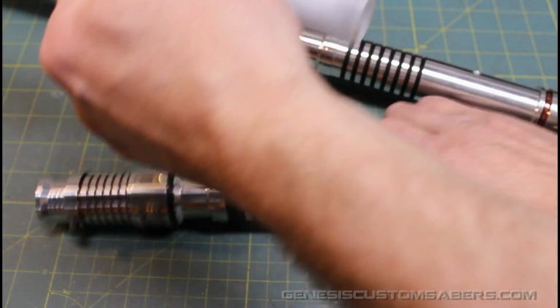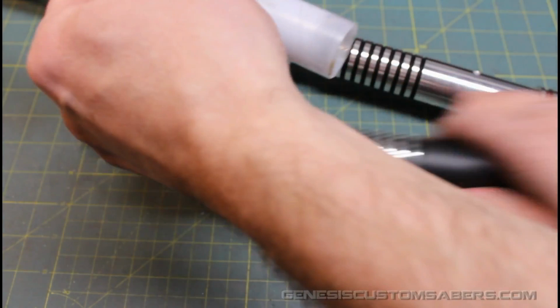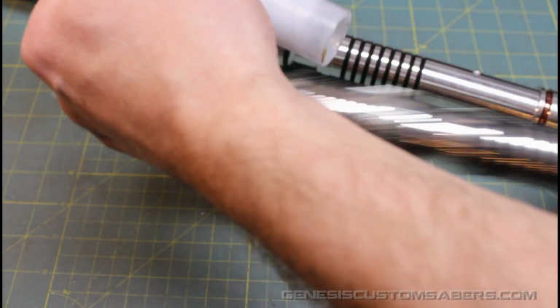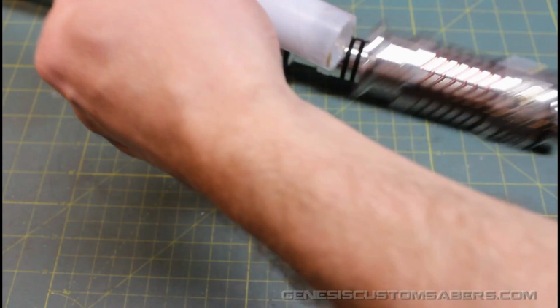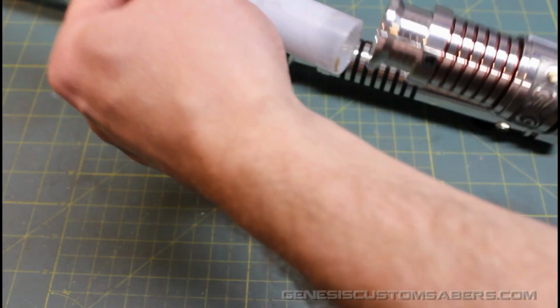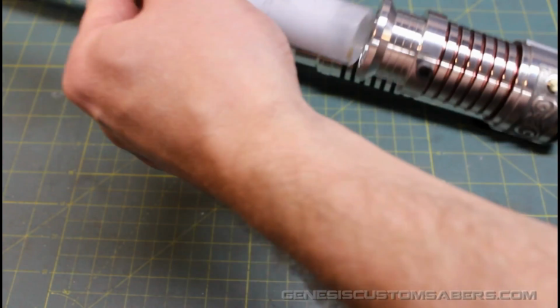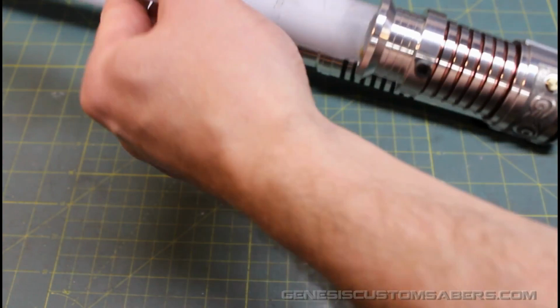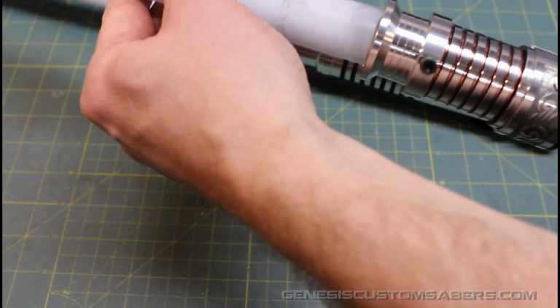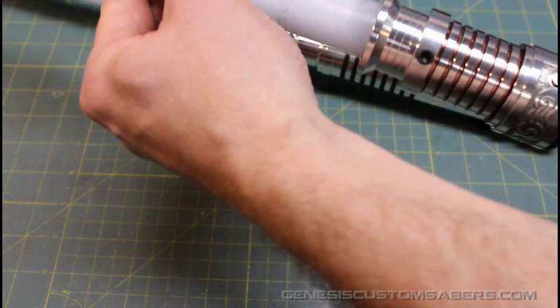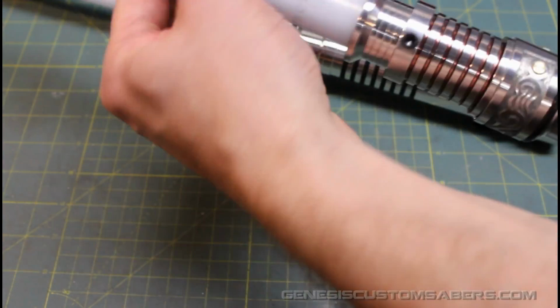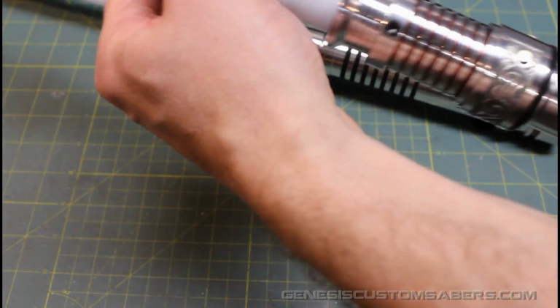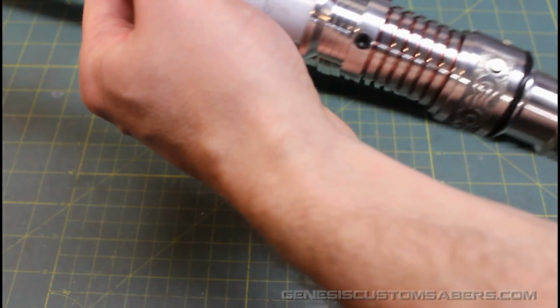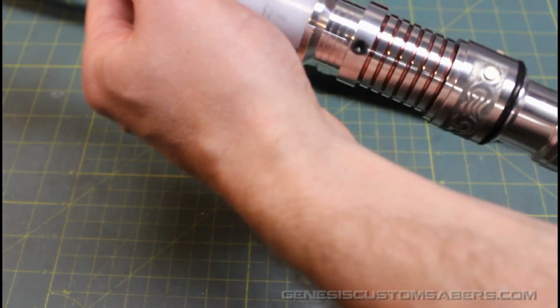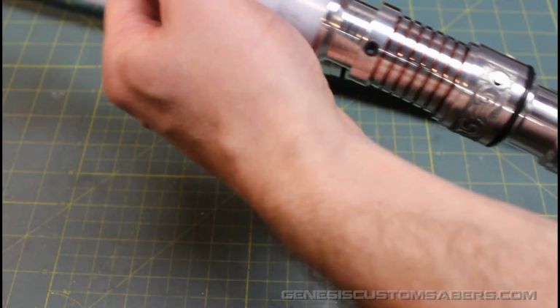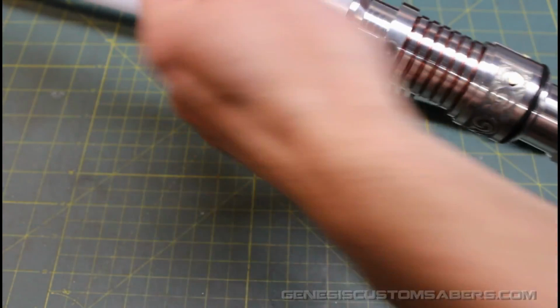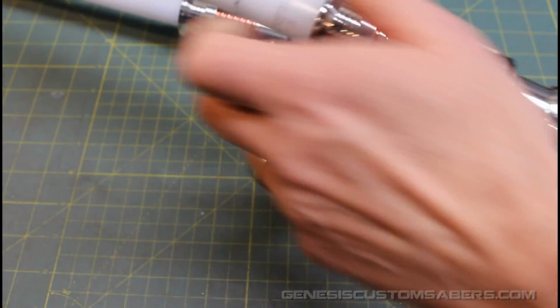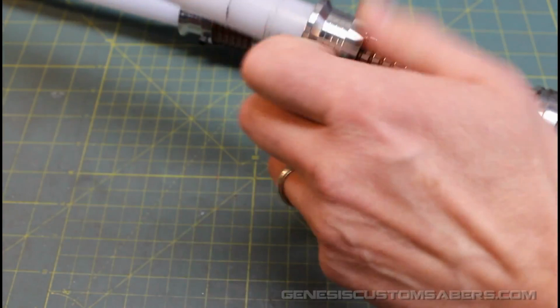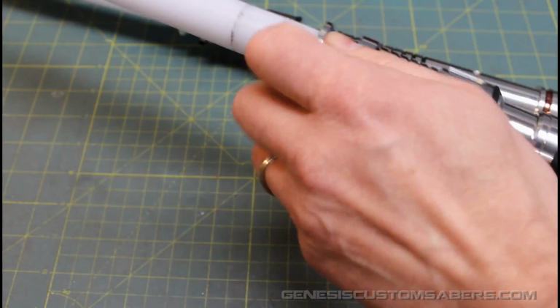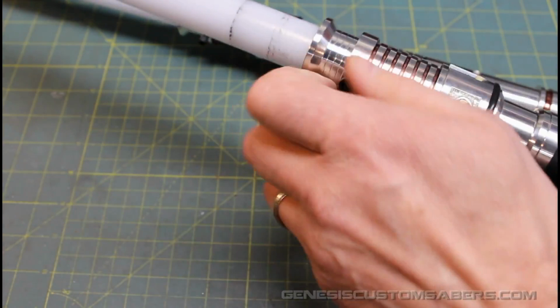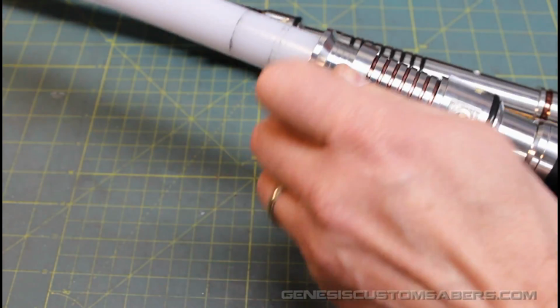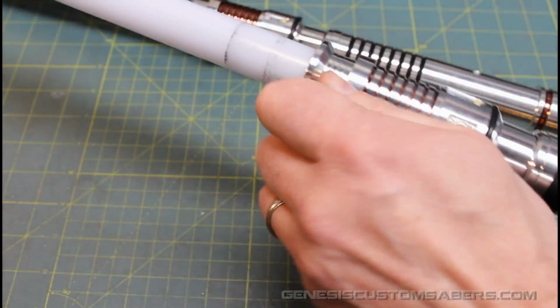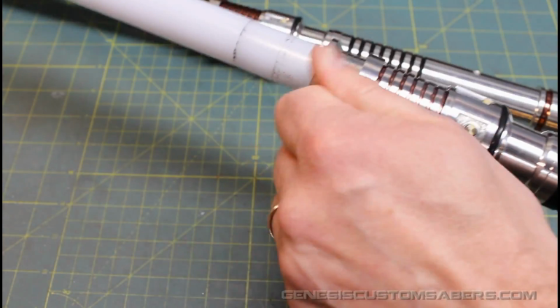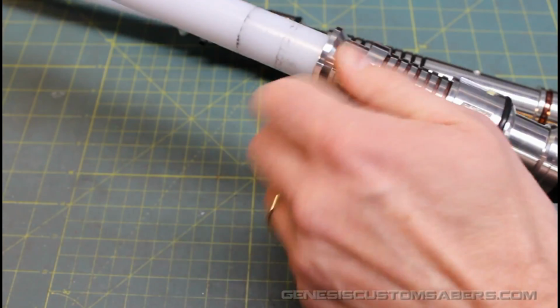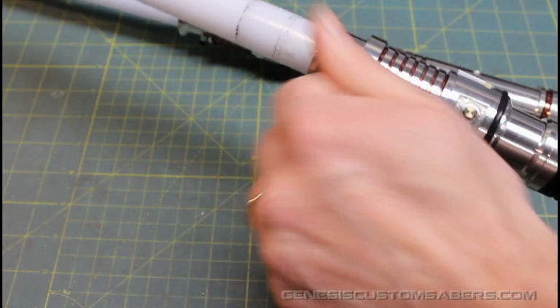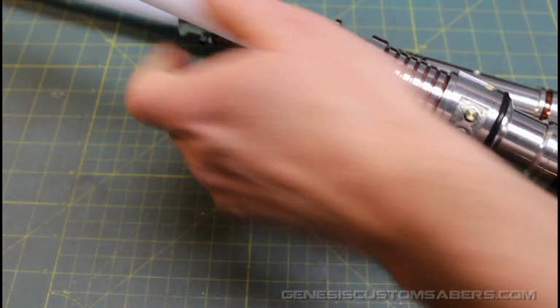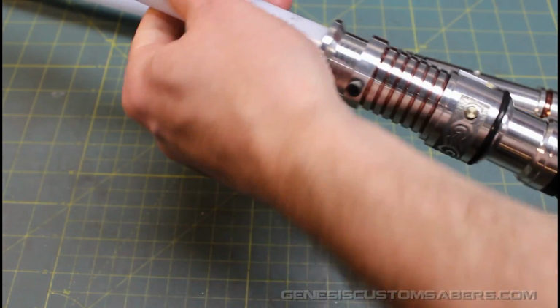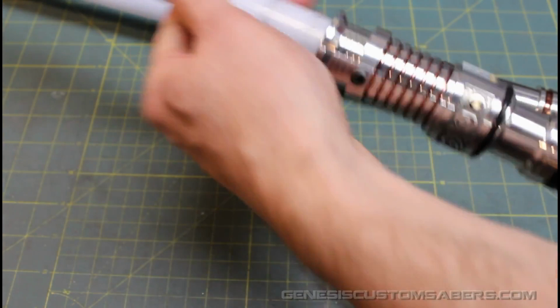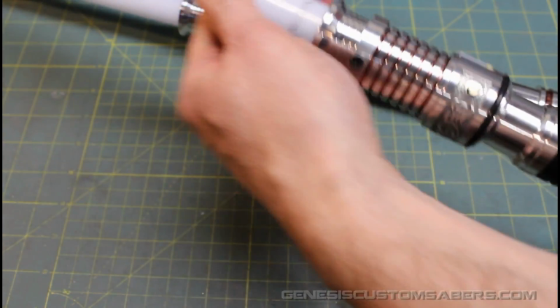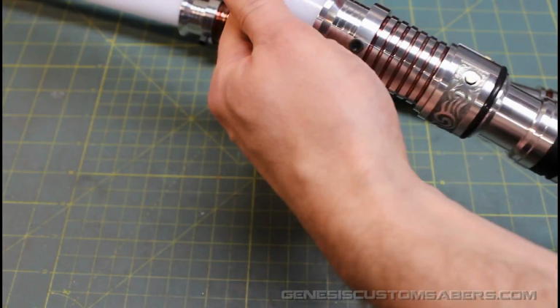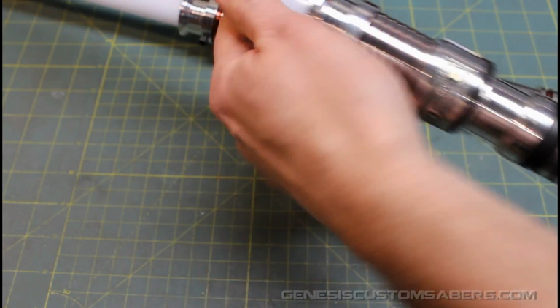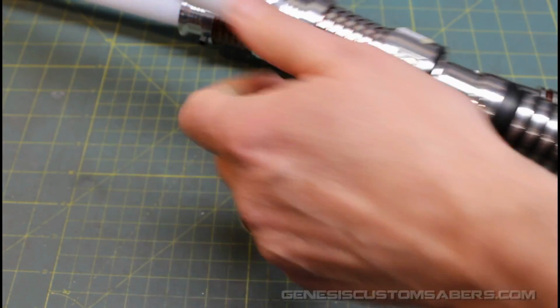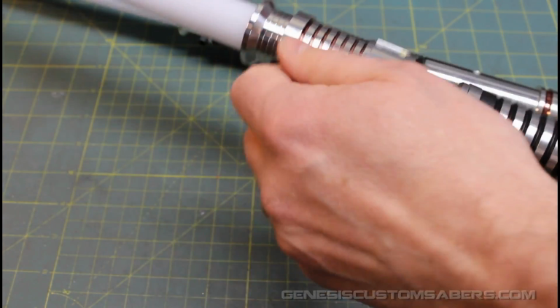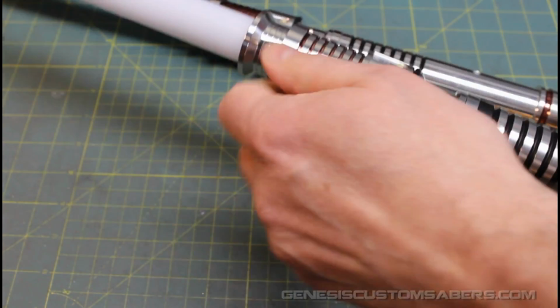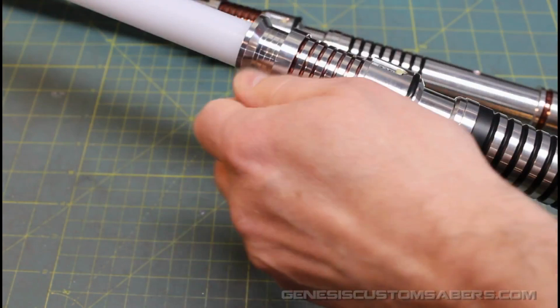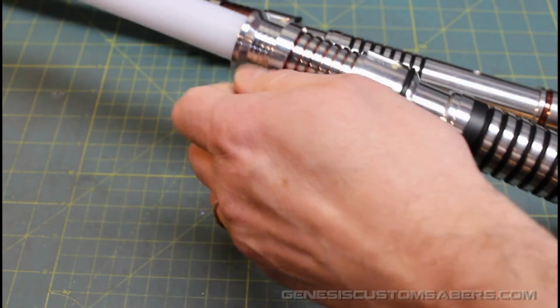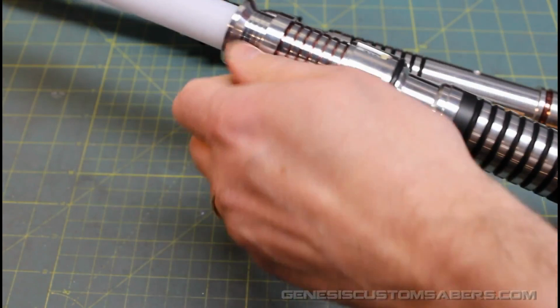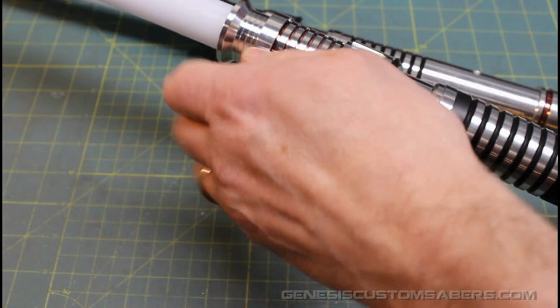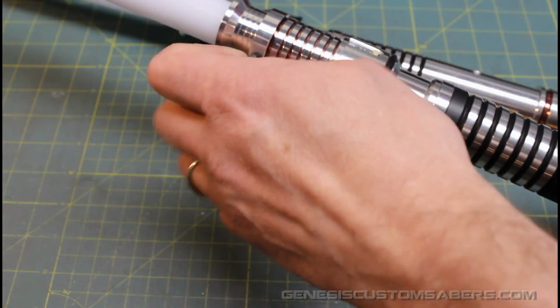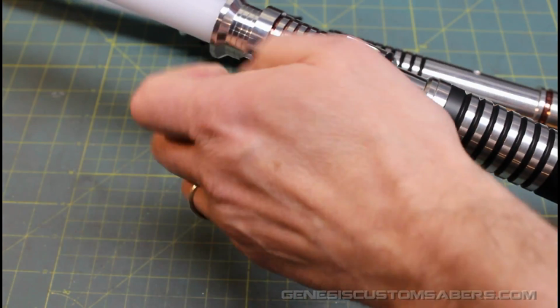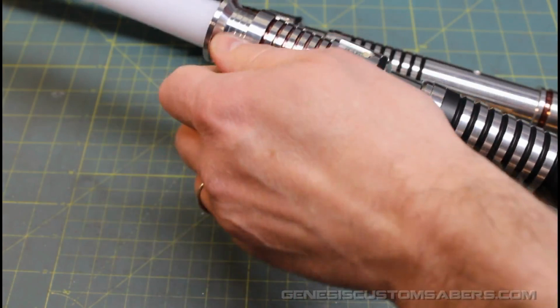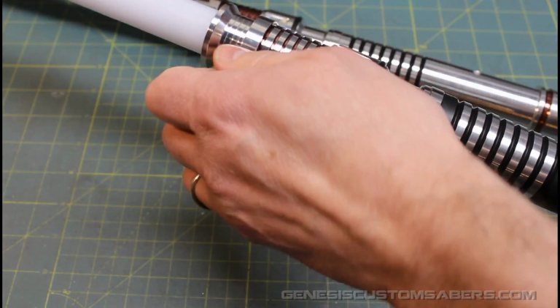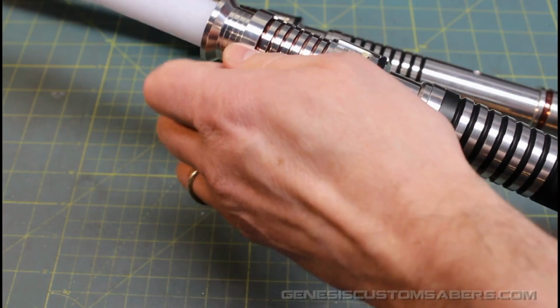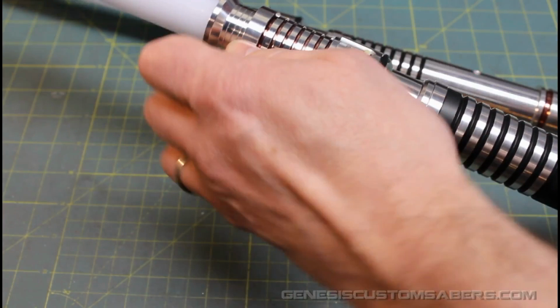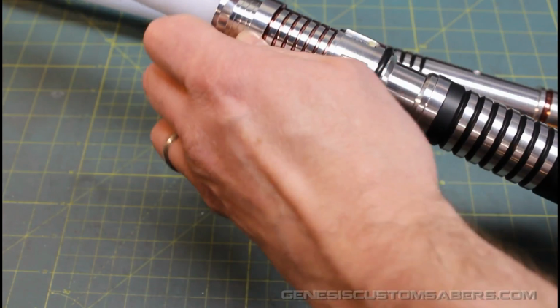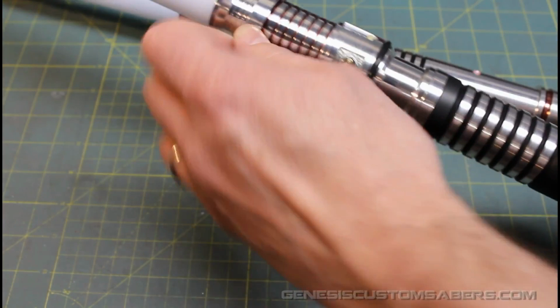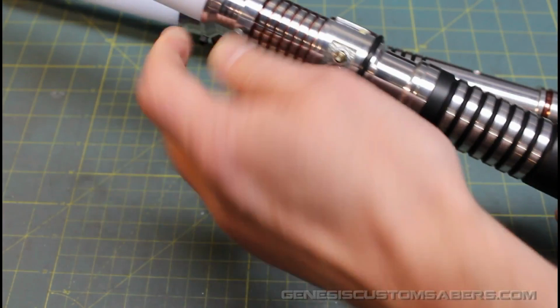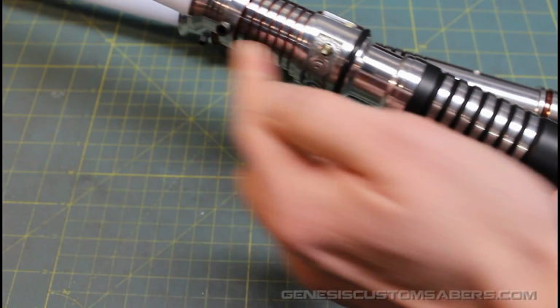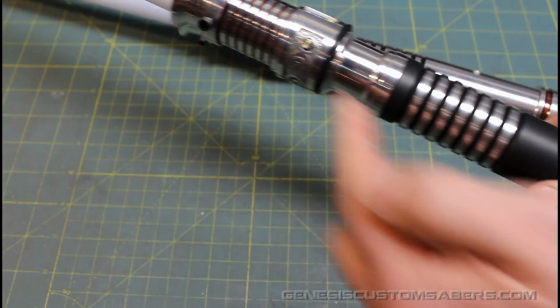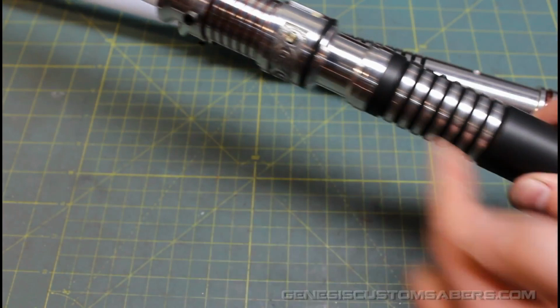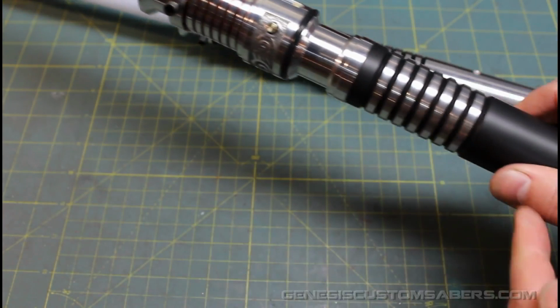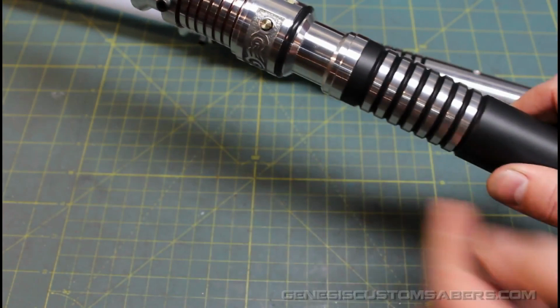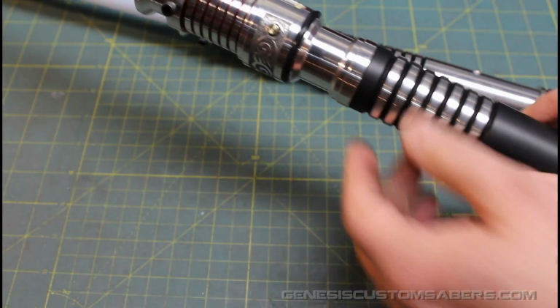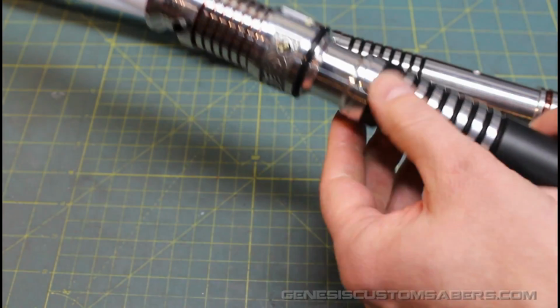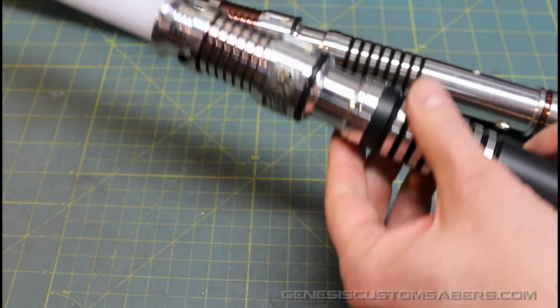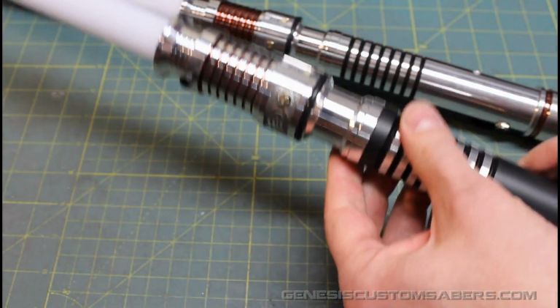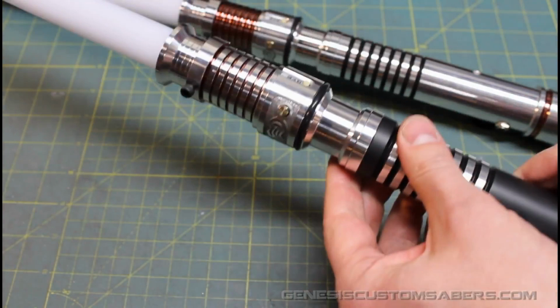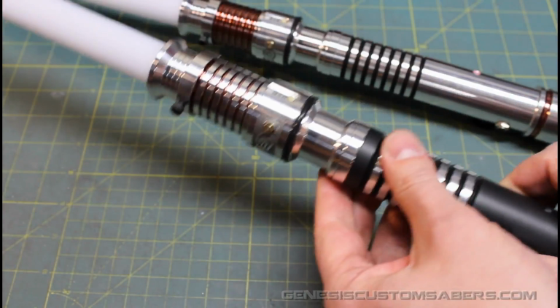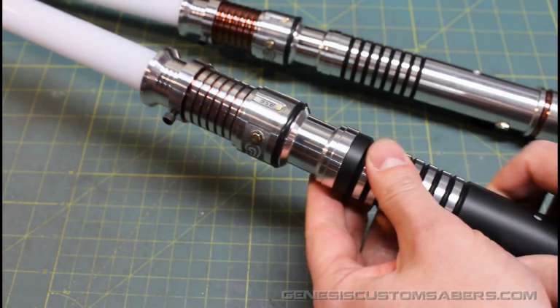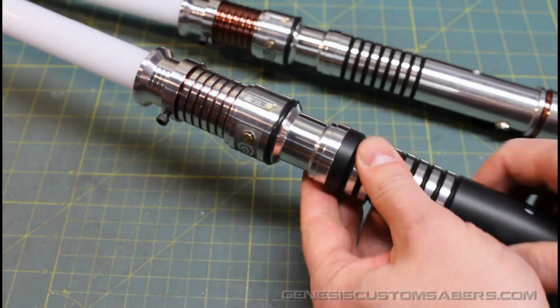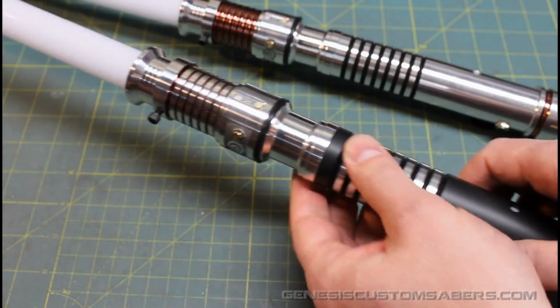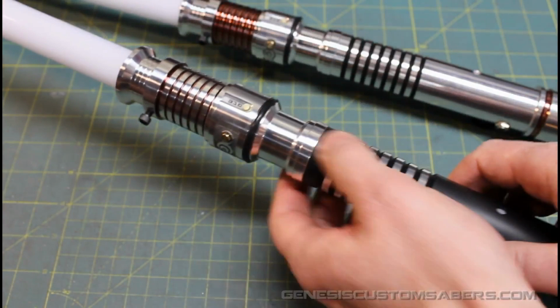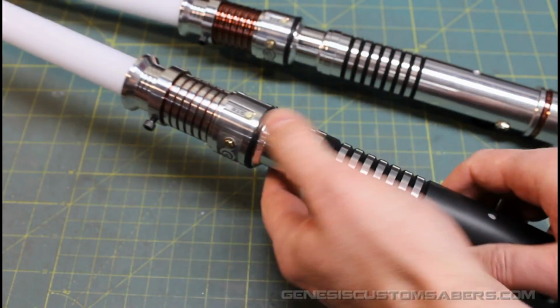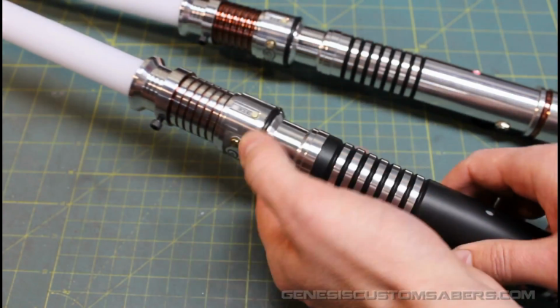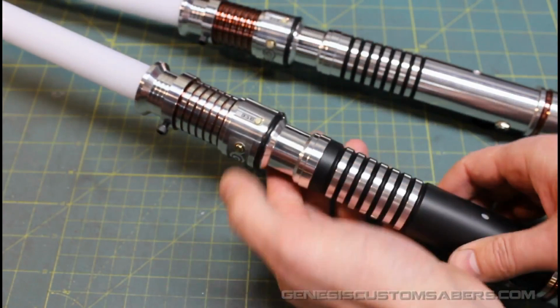And they're very durable, suitable for hard dueling because these are the Ascend models. One piece body, so very solid.